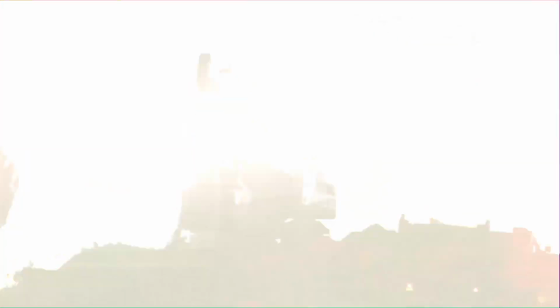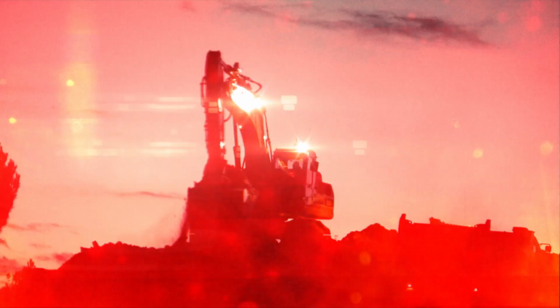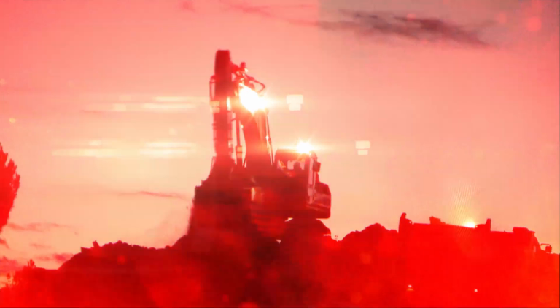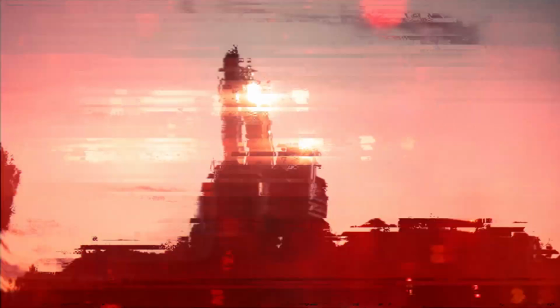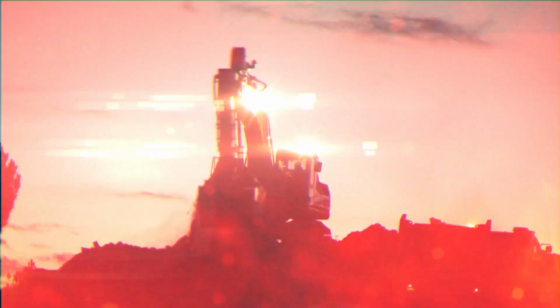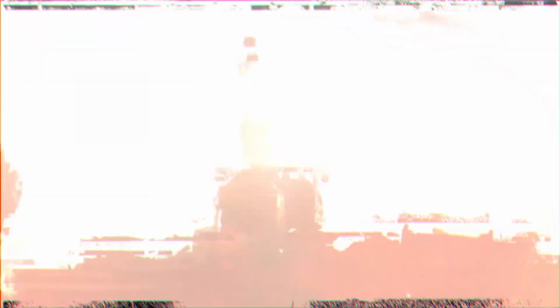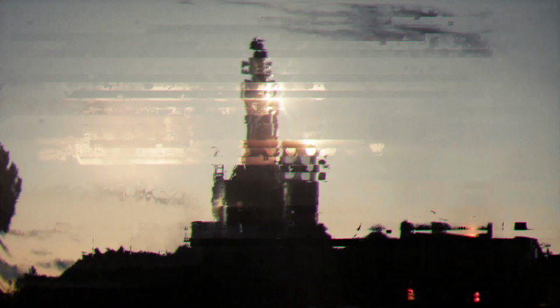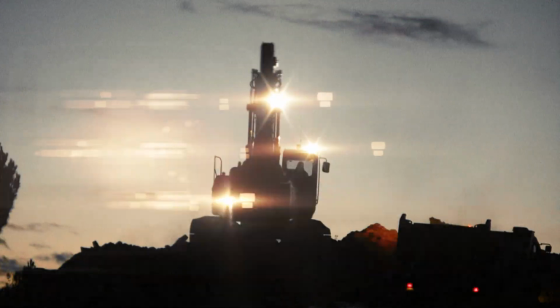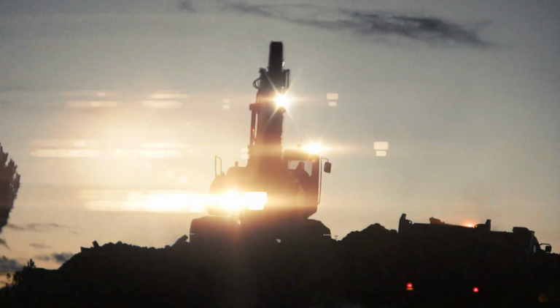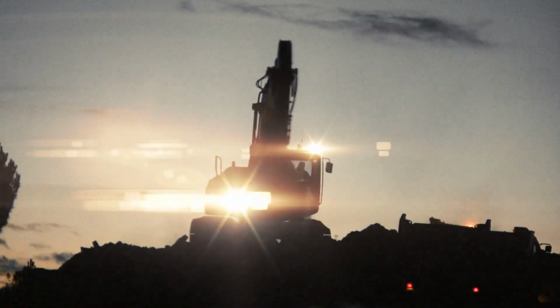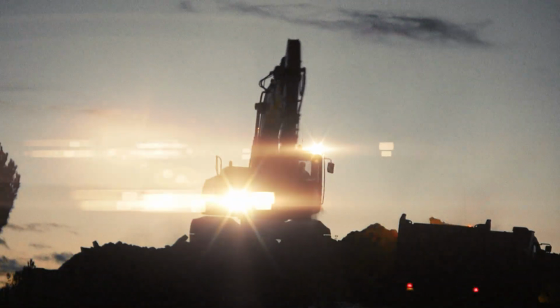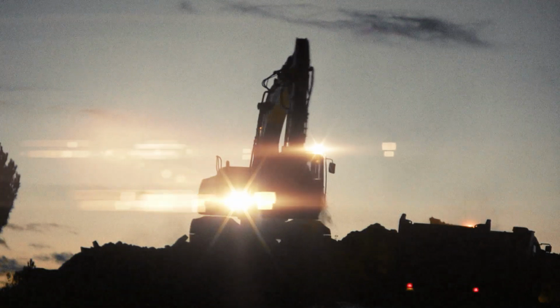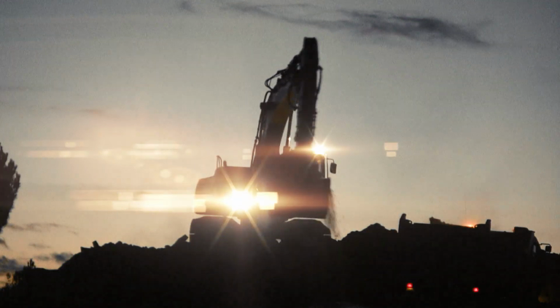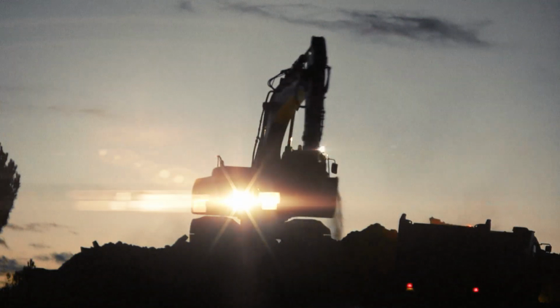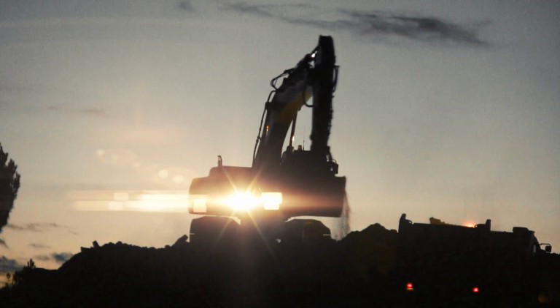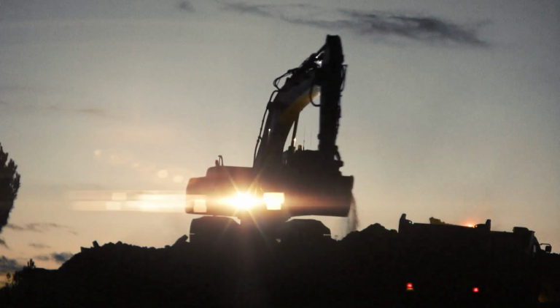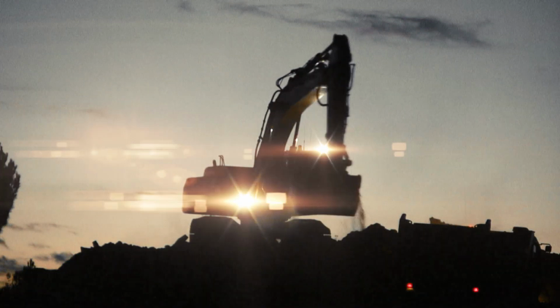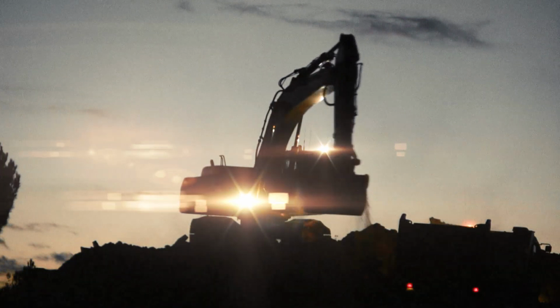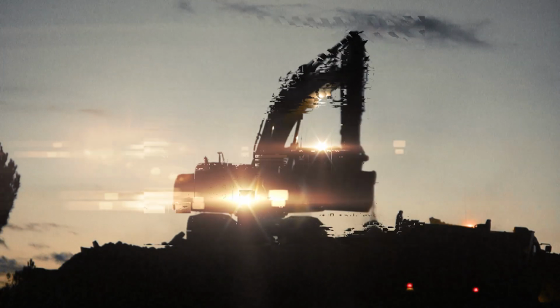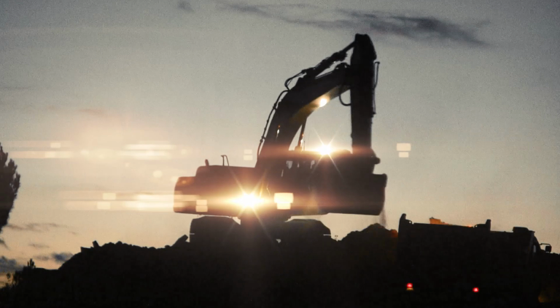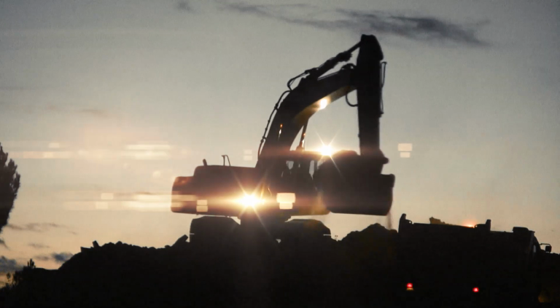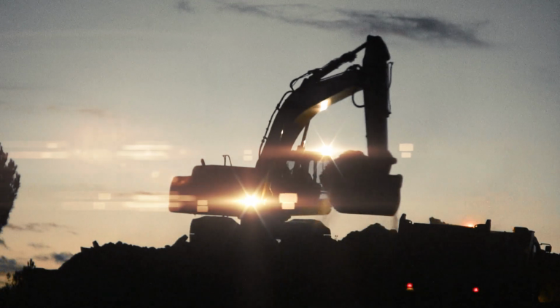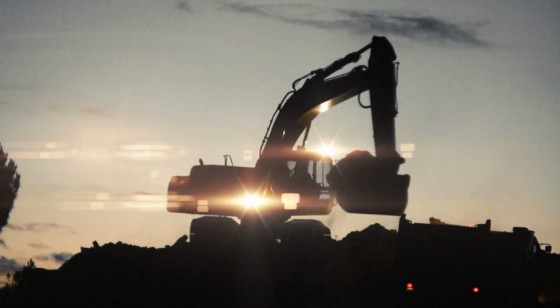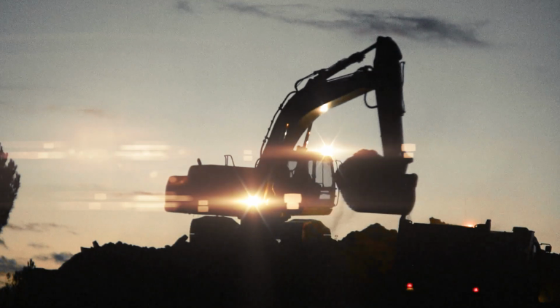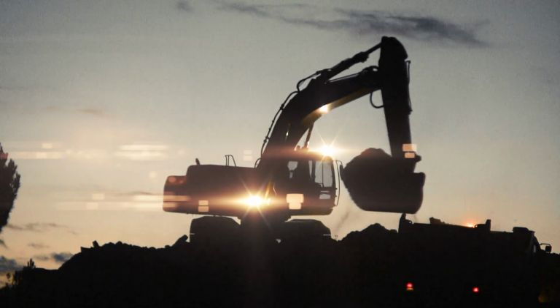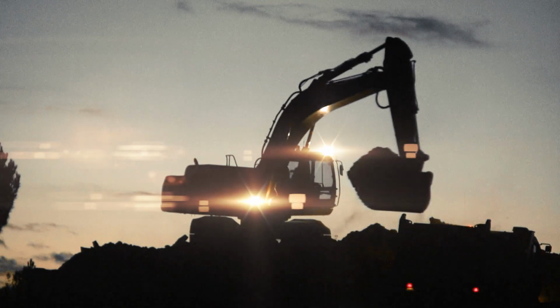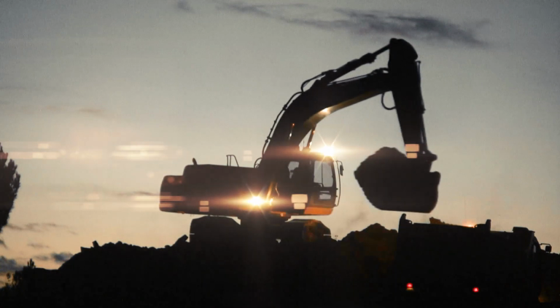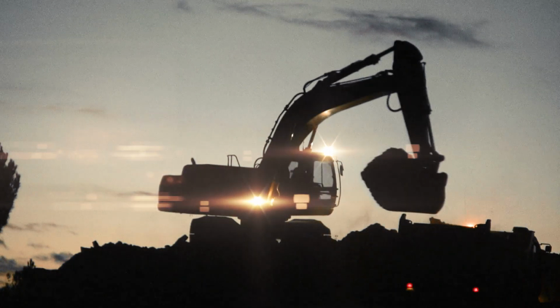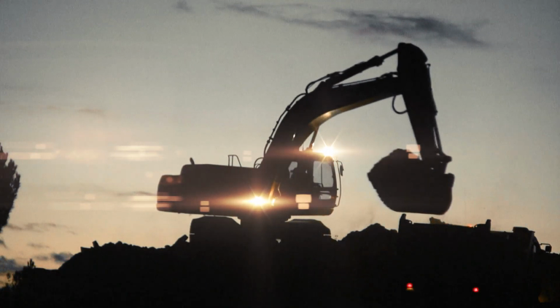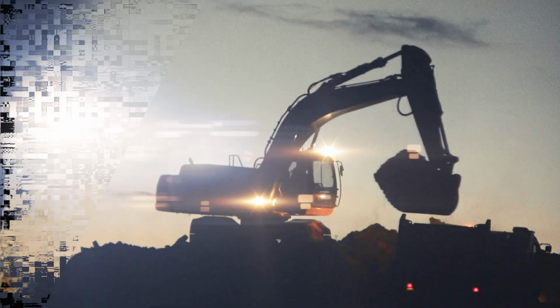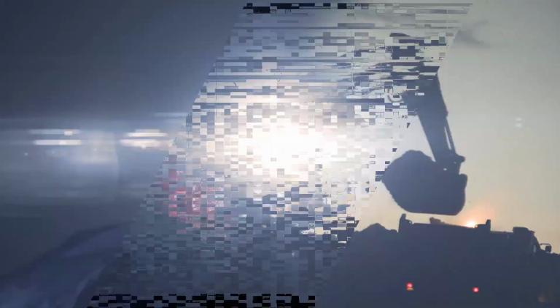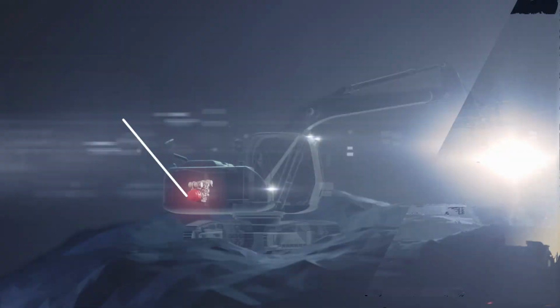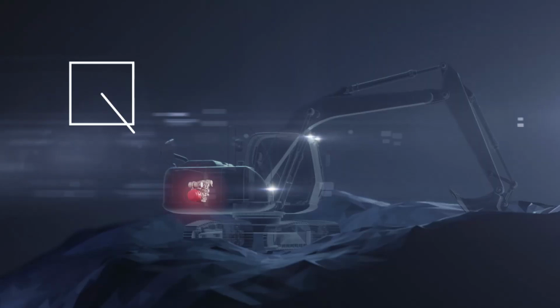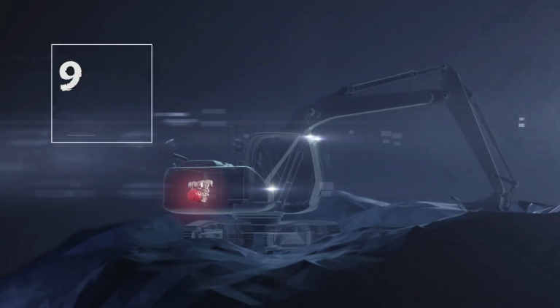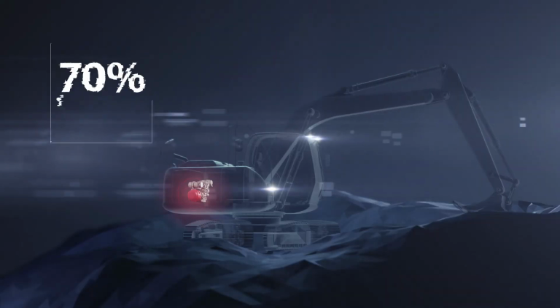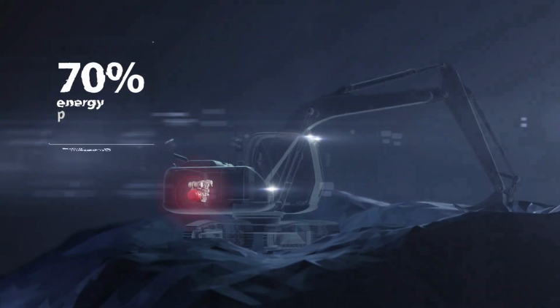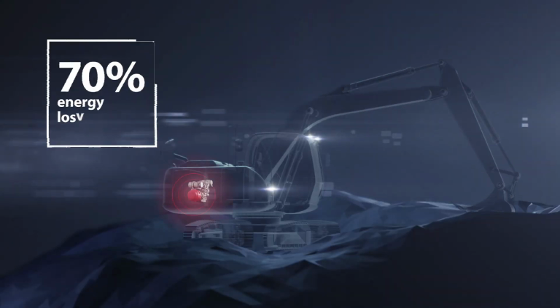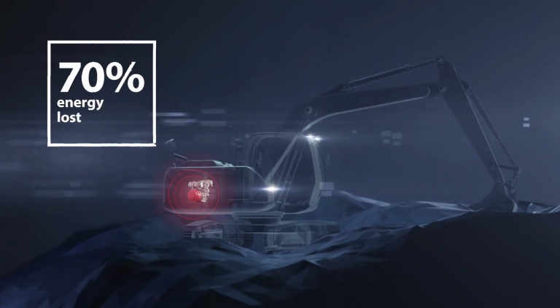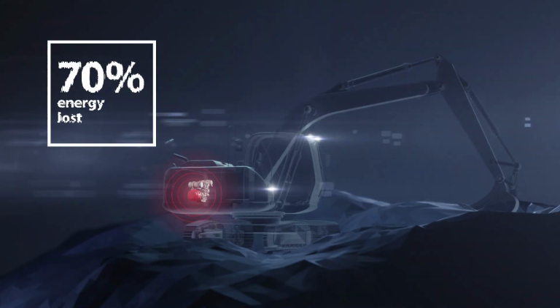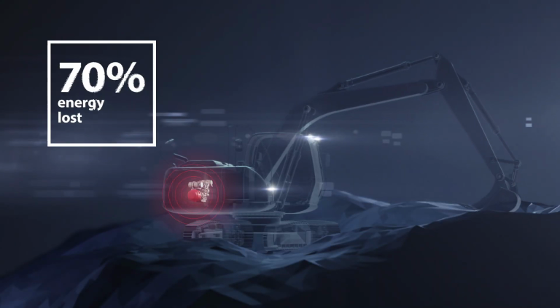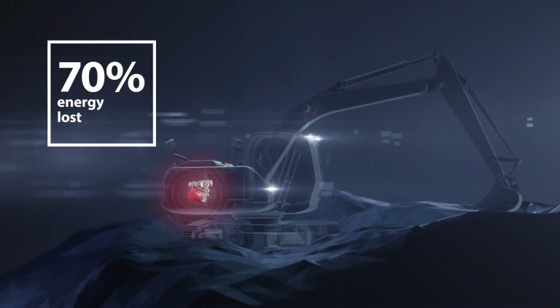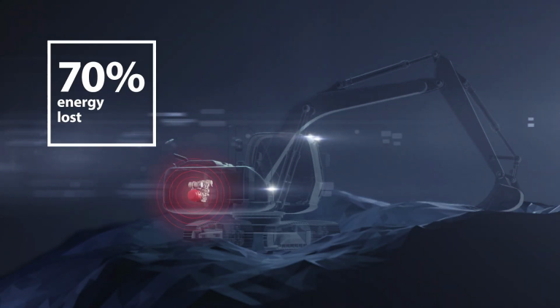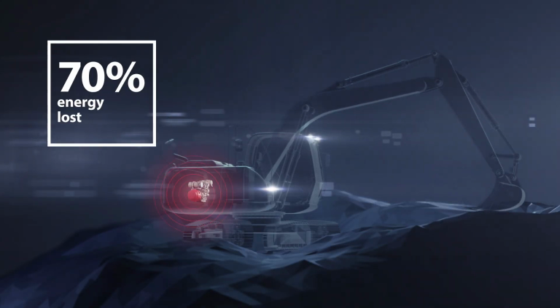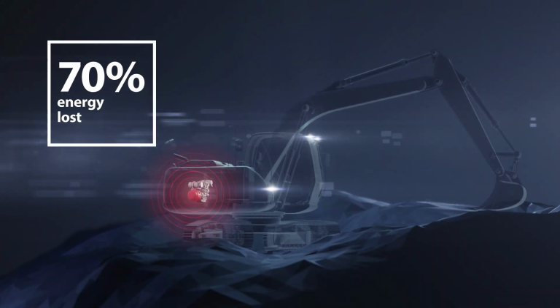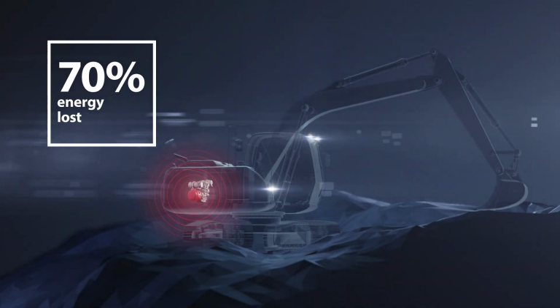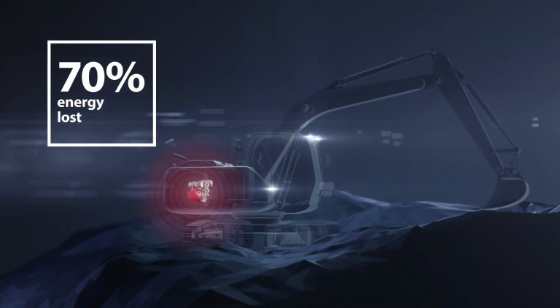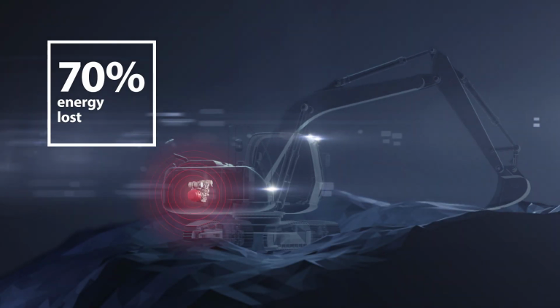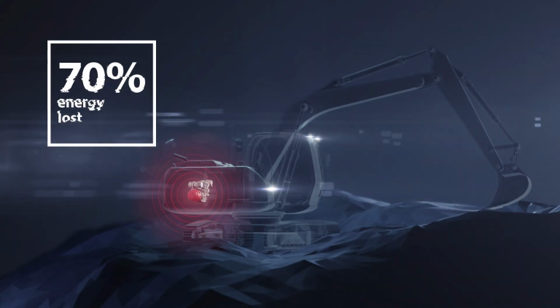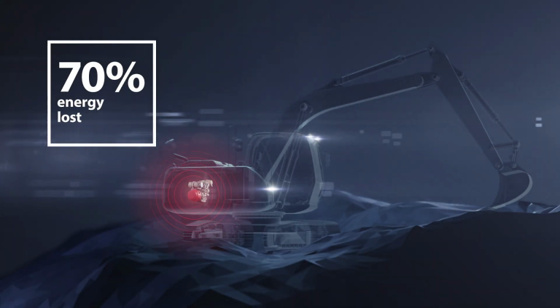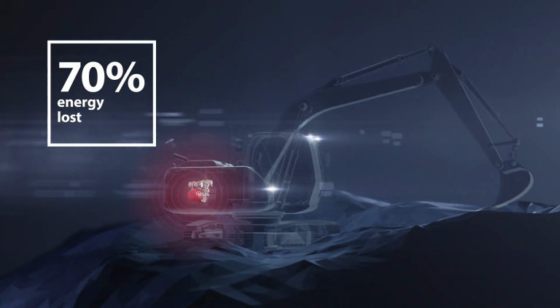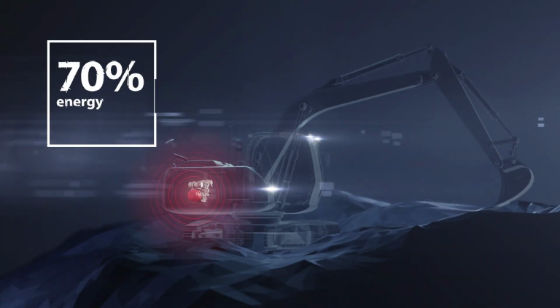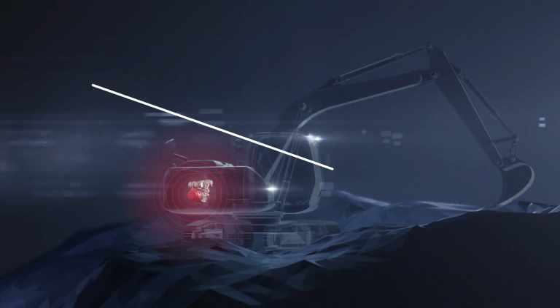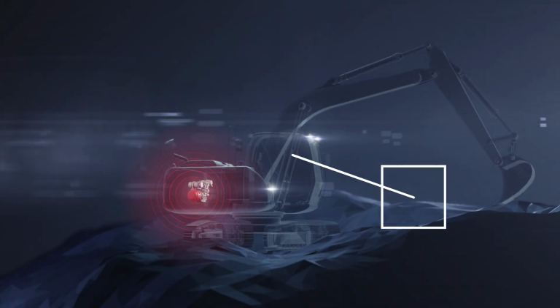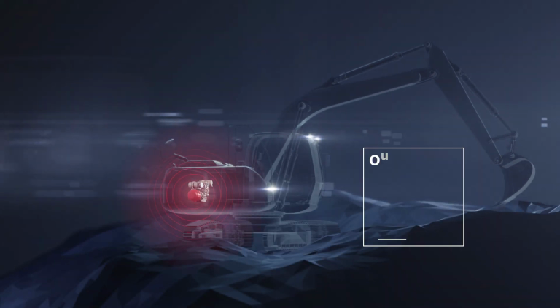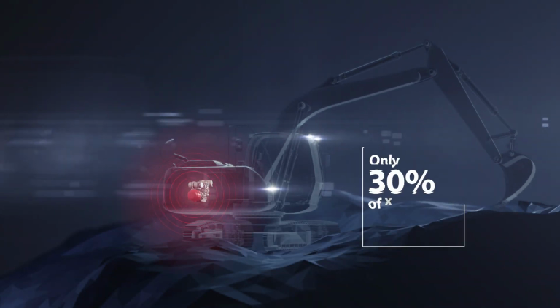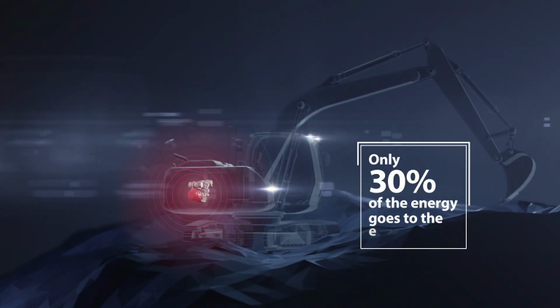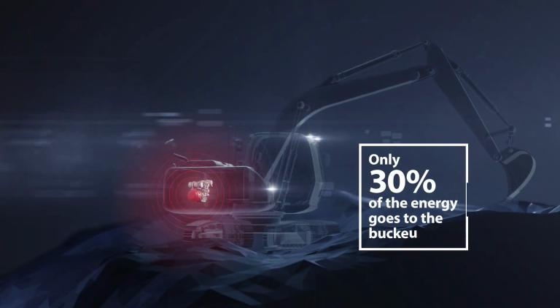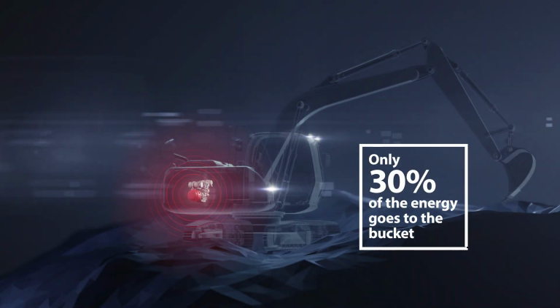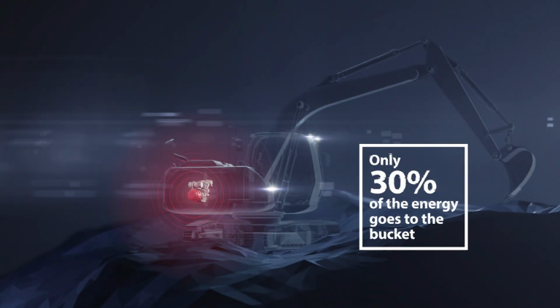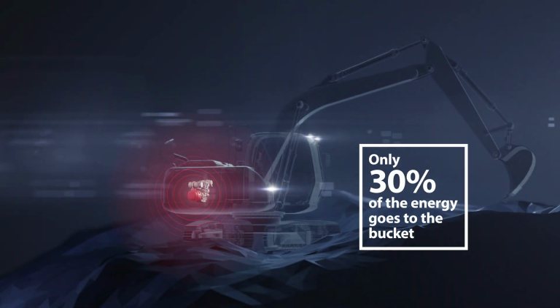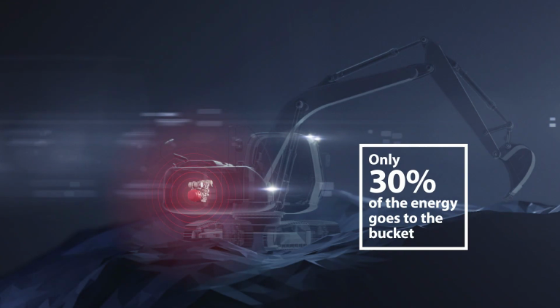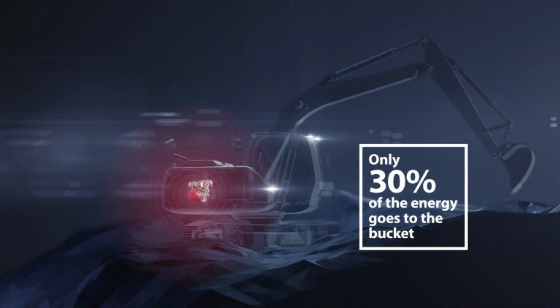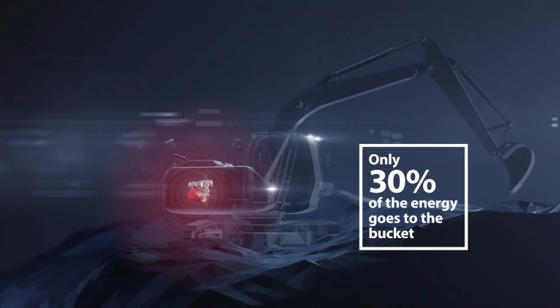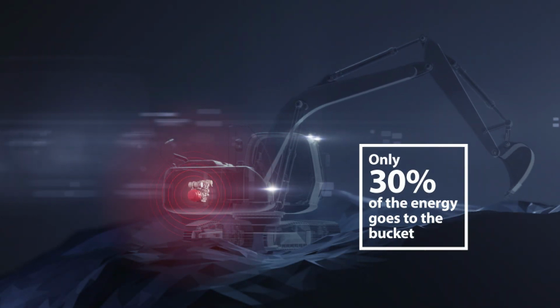The standard hydraulic system in an off-highway machine is hugely inefficient, wasting as much as 70% of the engine's power as heat.